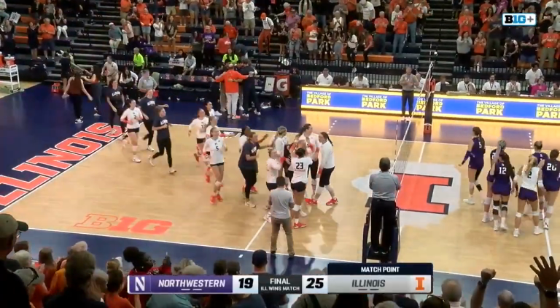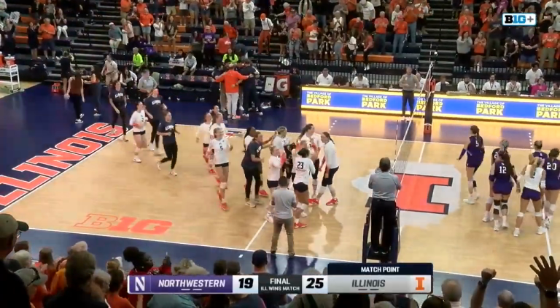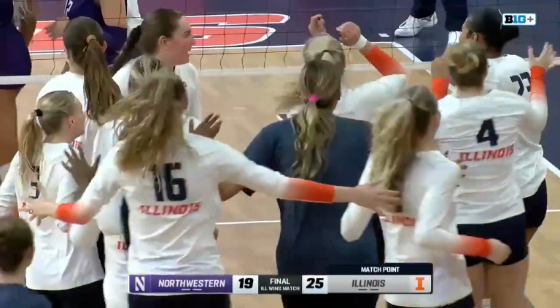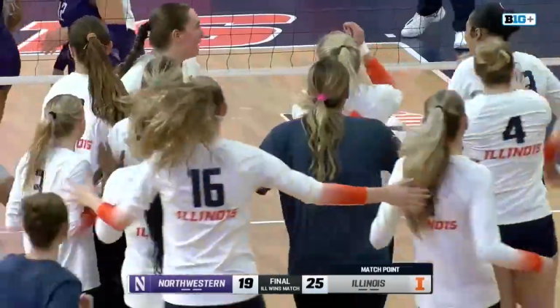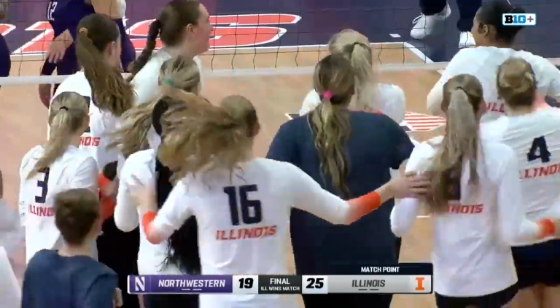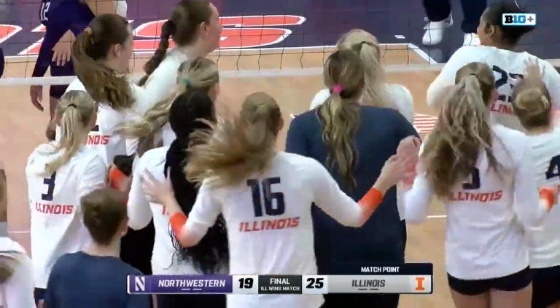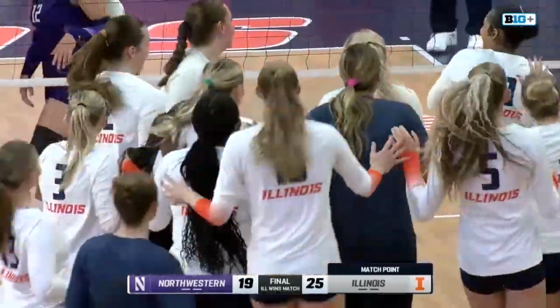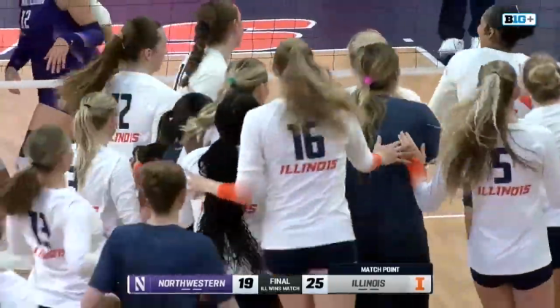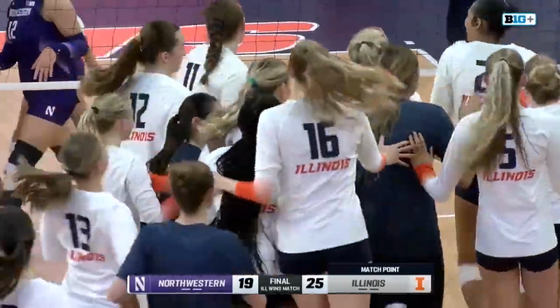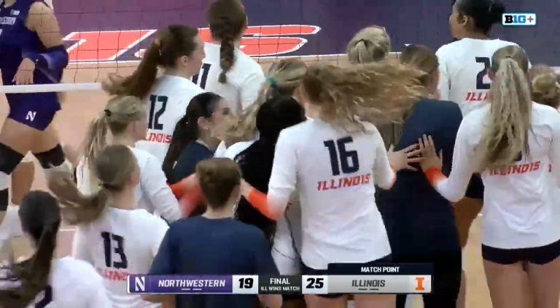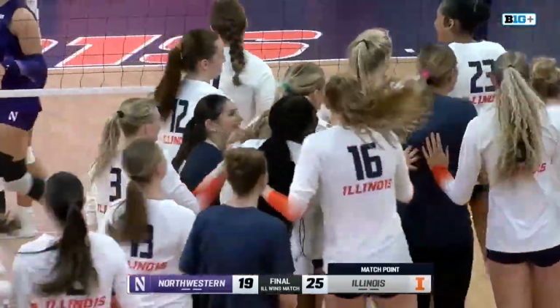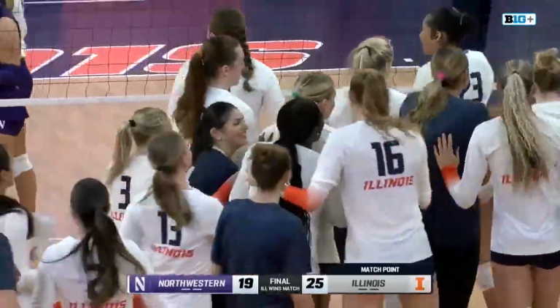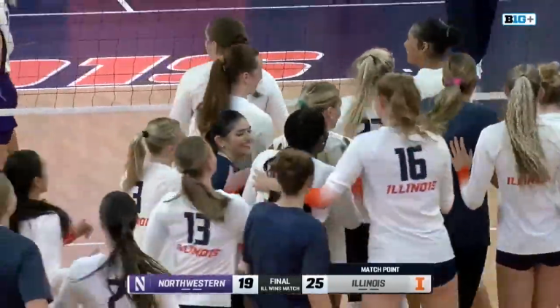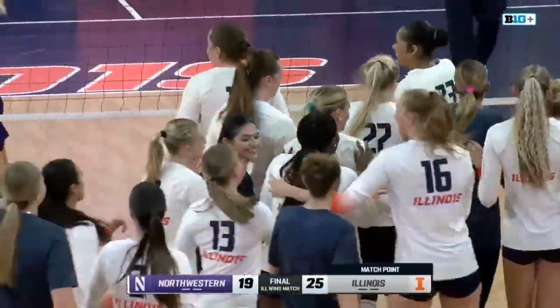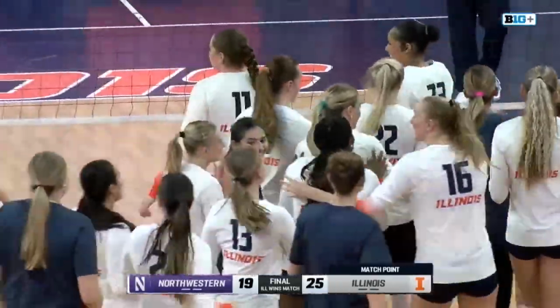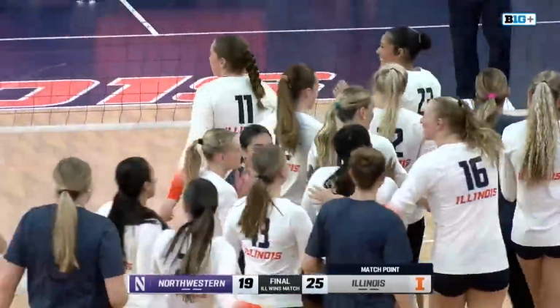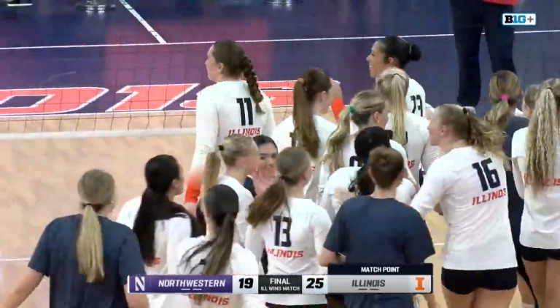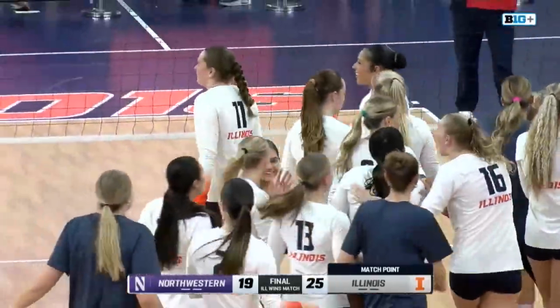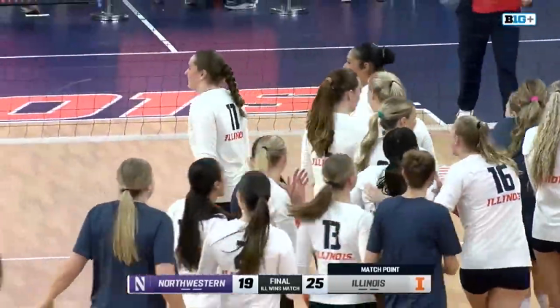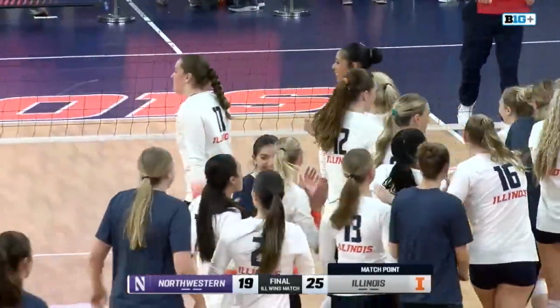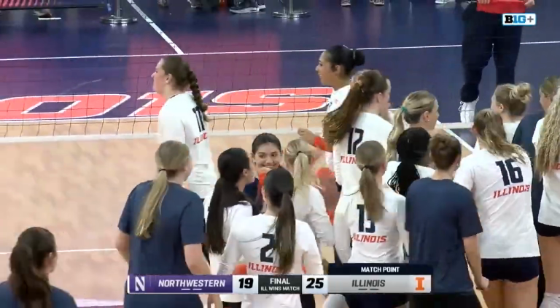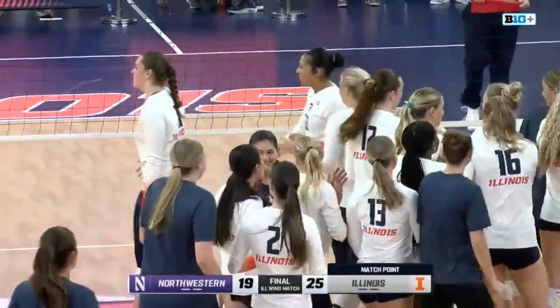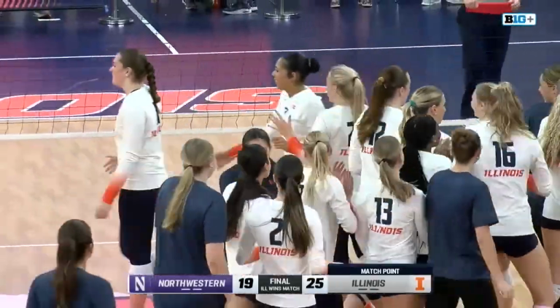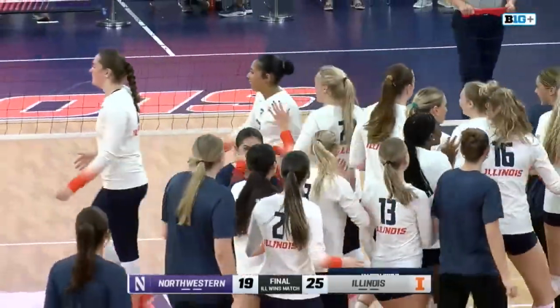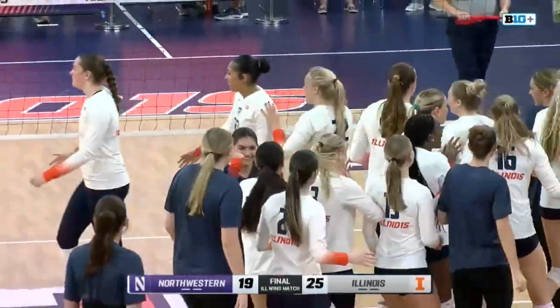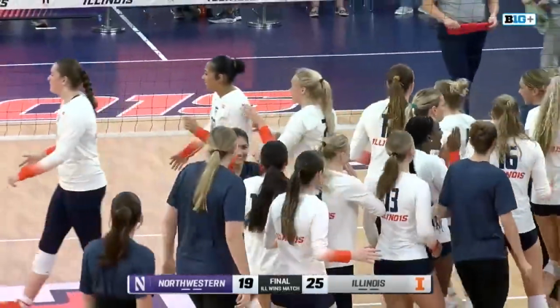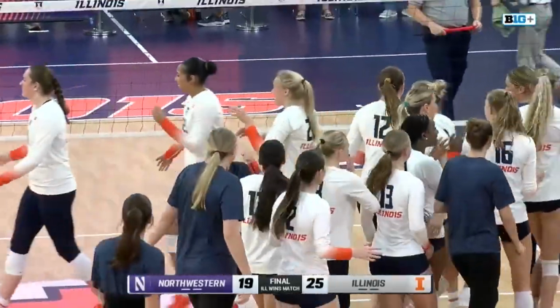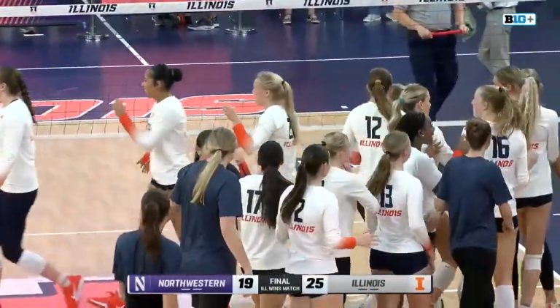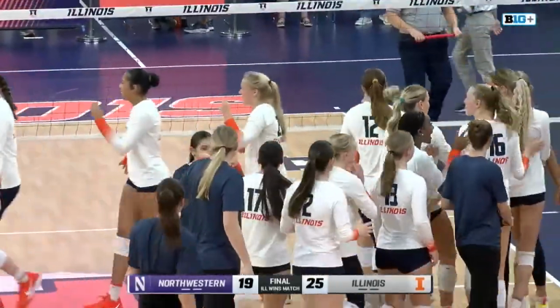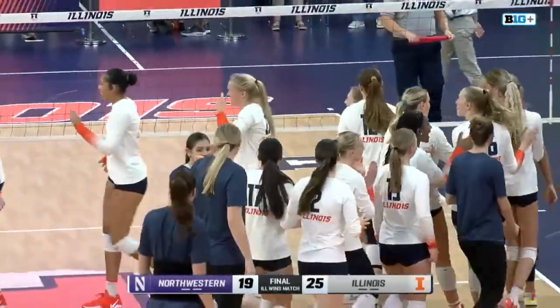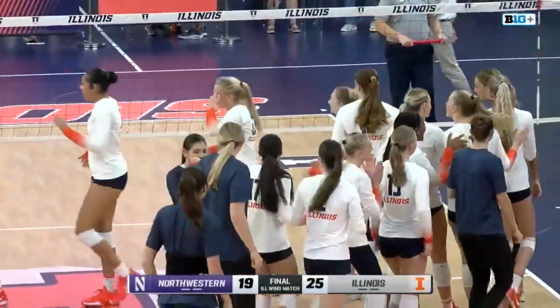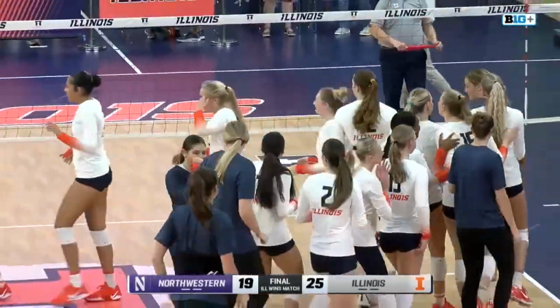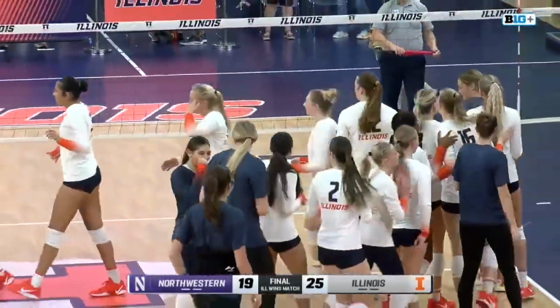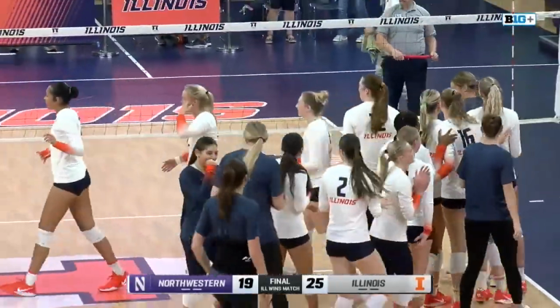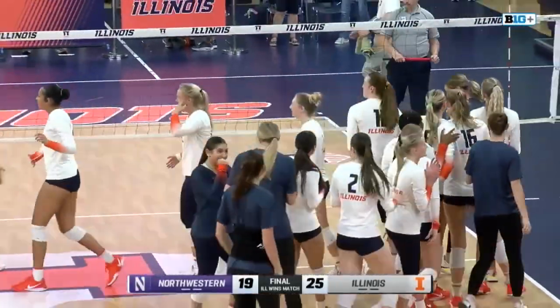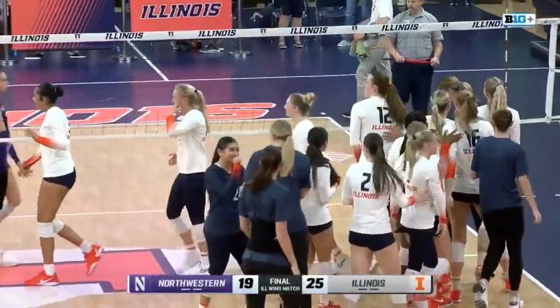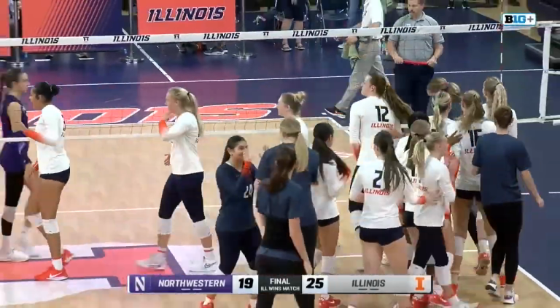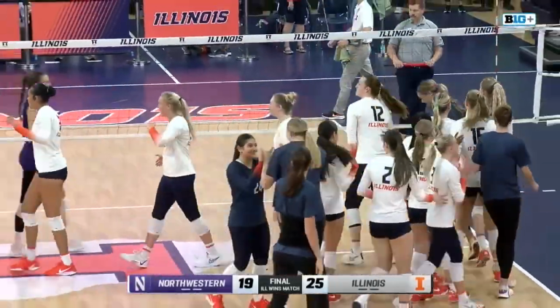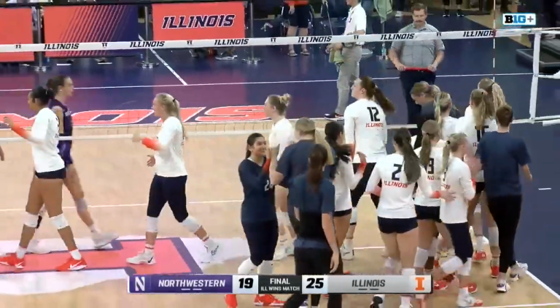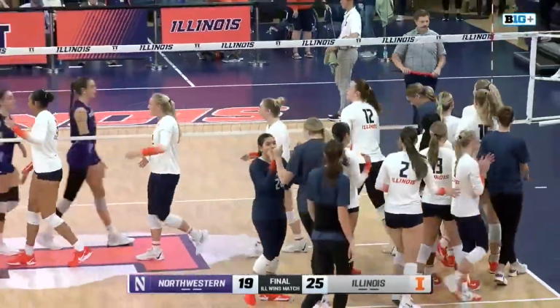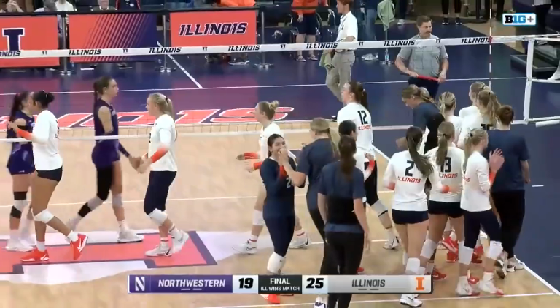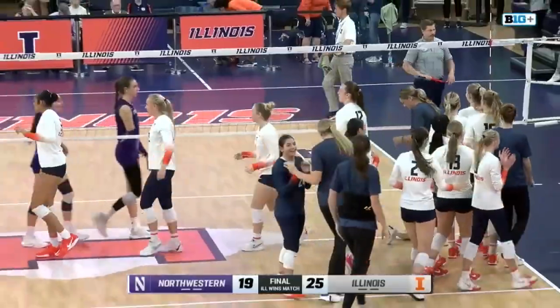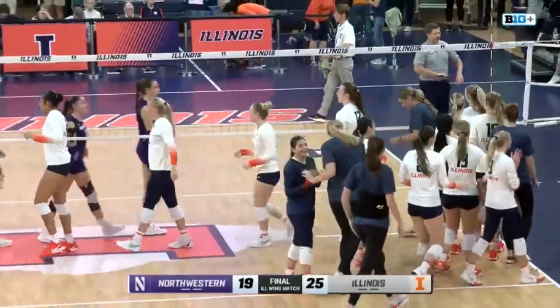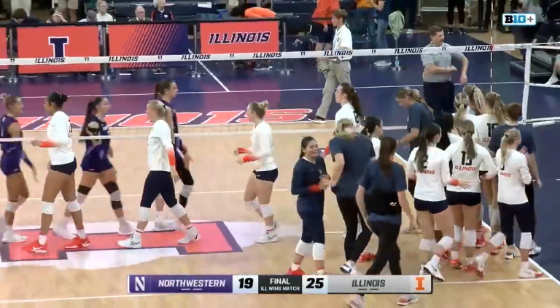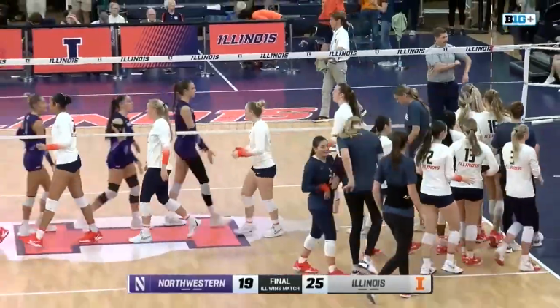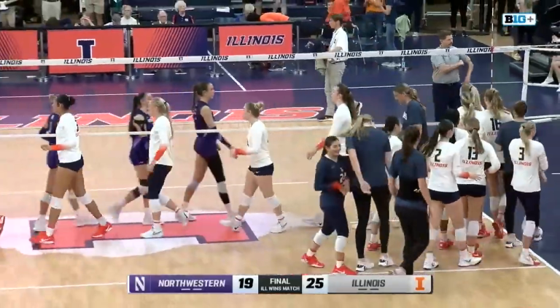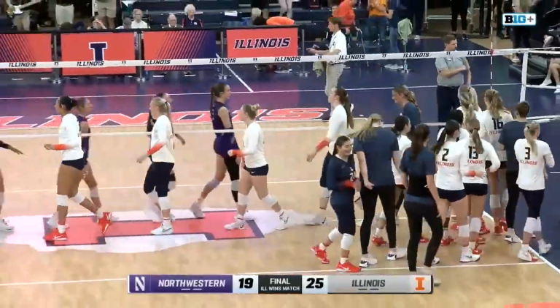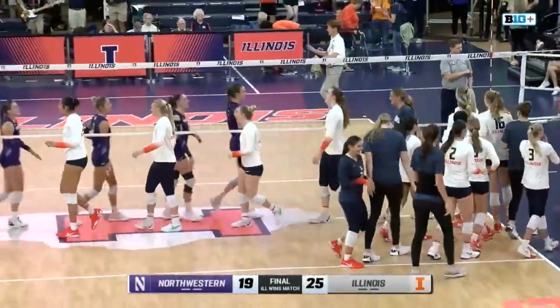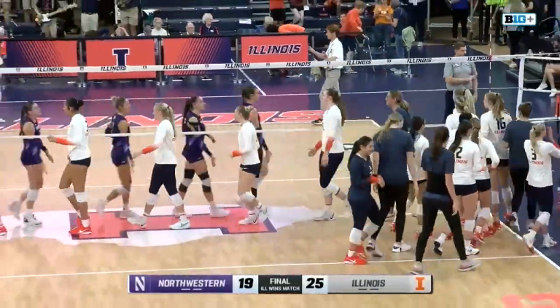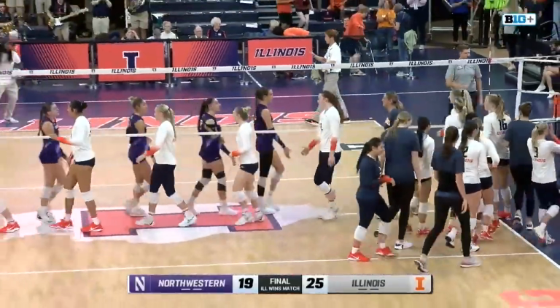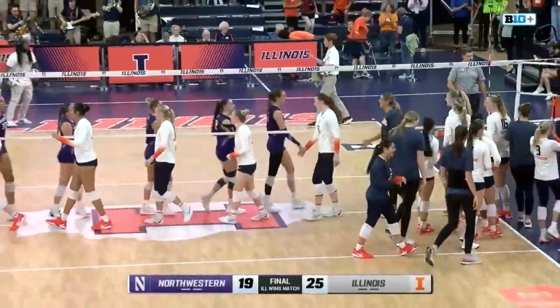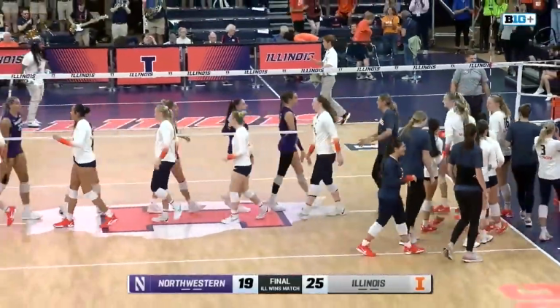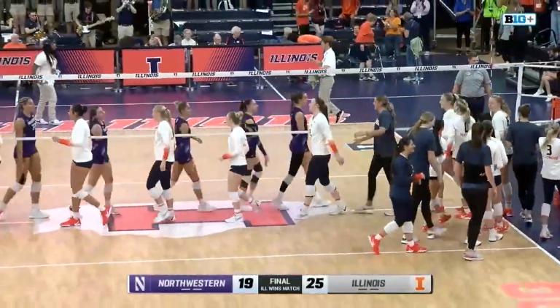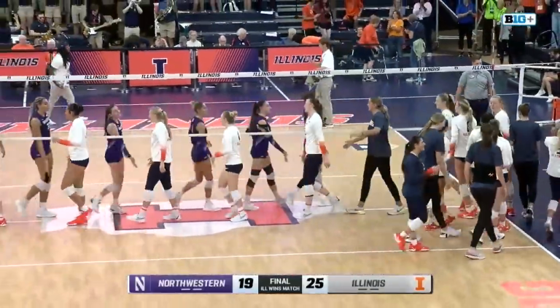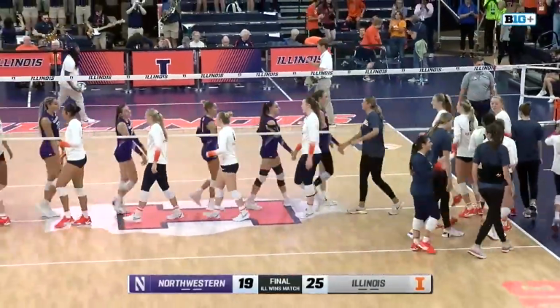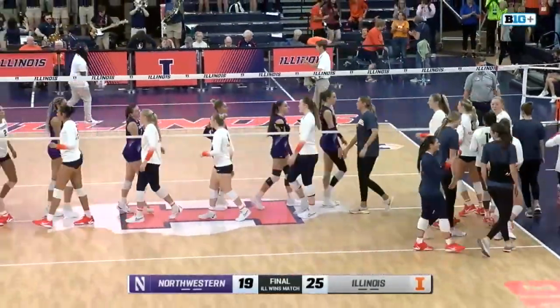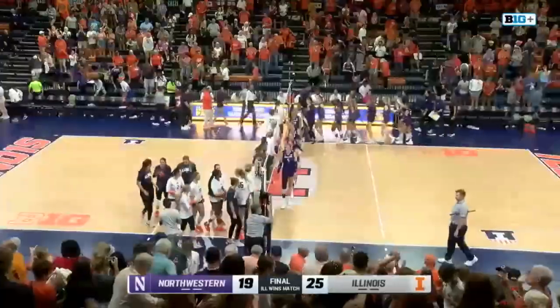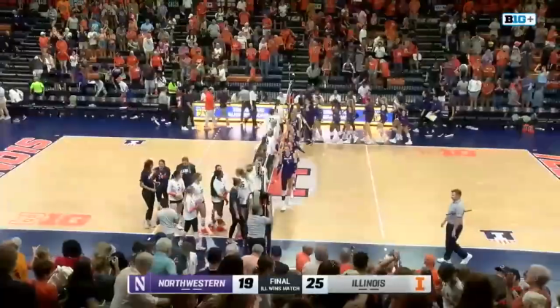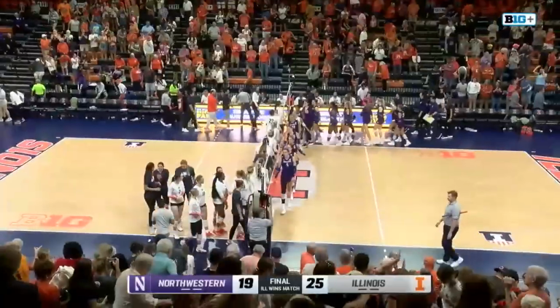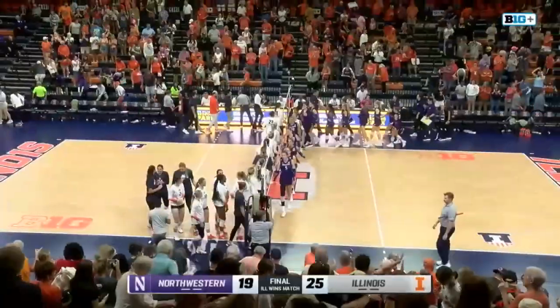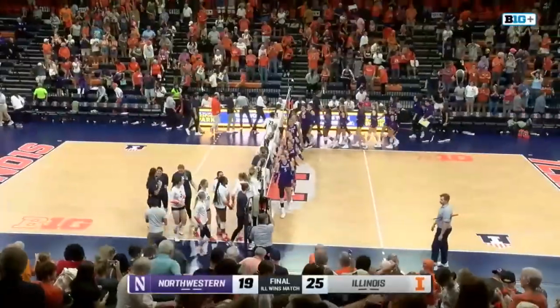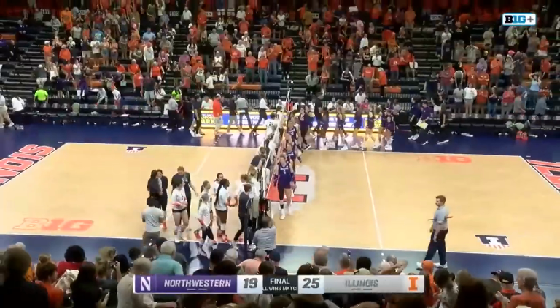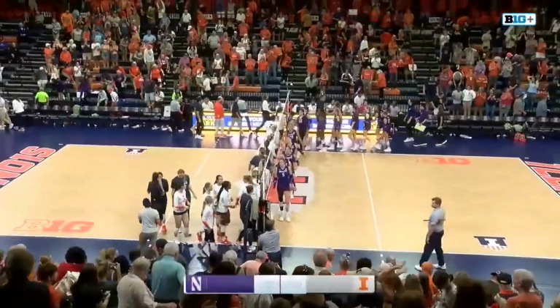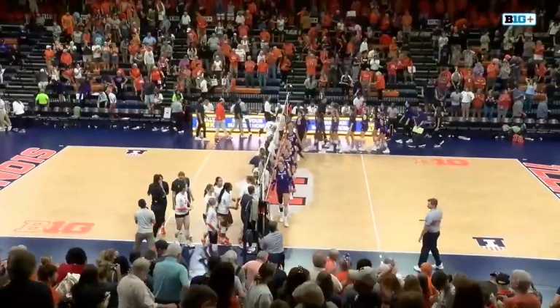And Smith that wins it for Illinois. They end the match with nine block points and win today's match 22-25, 25-19, 25-18.